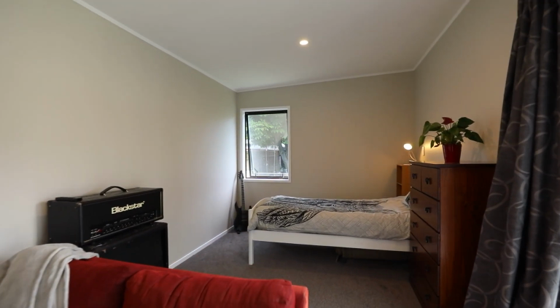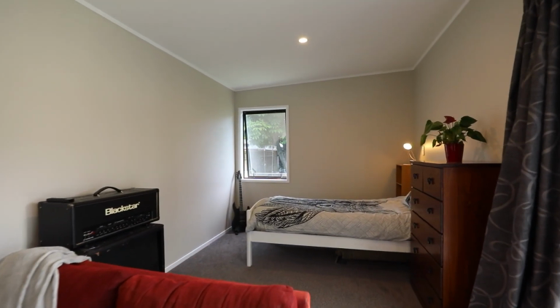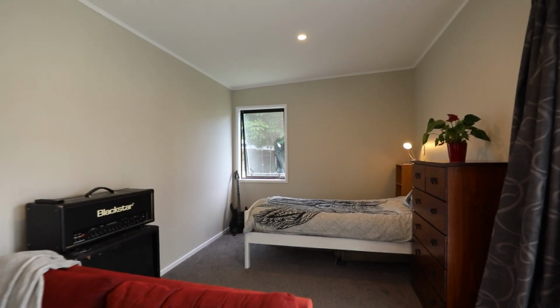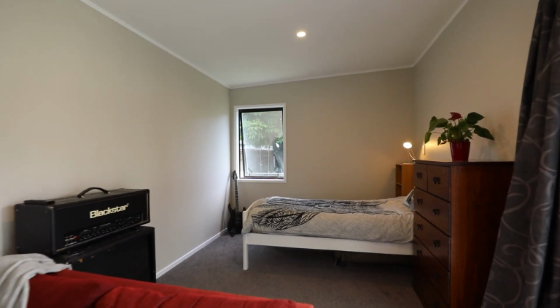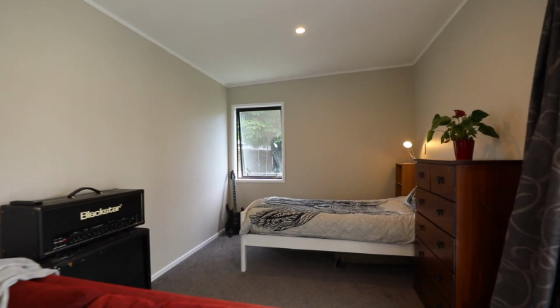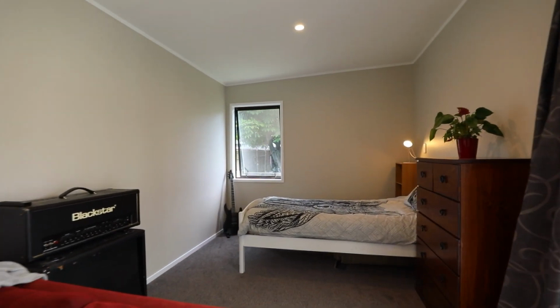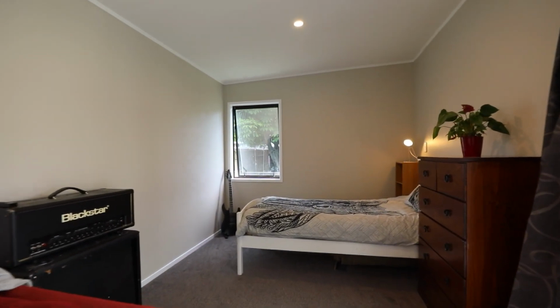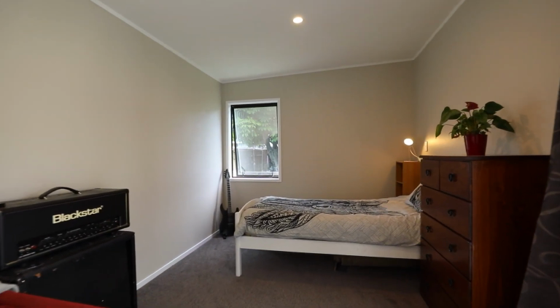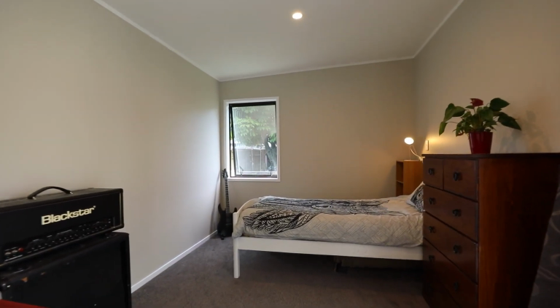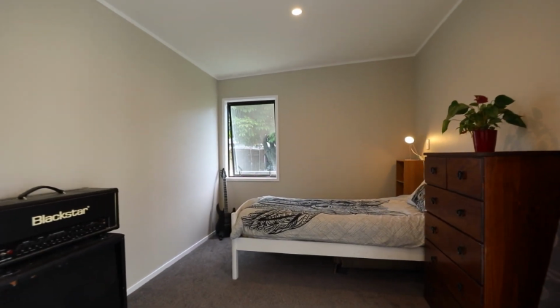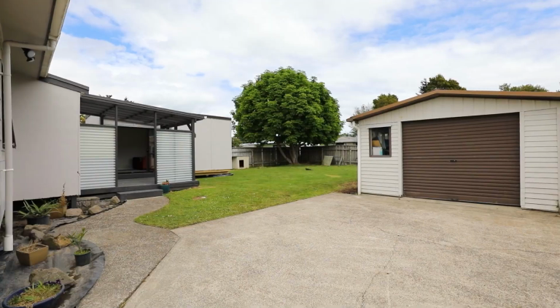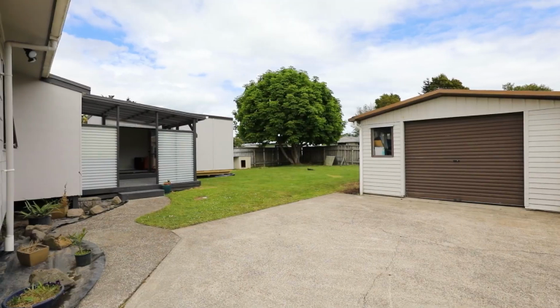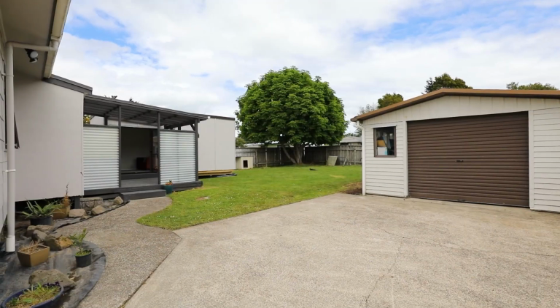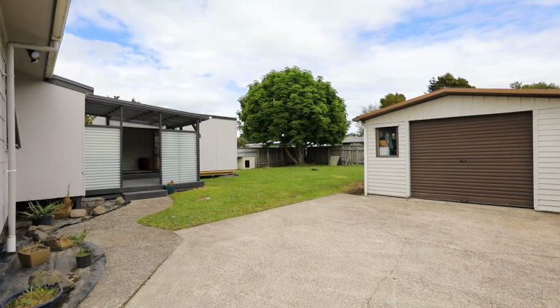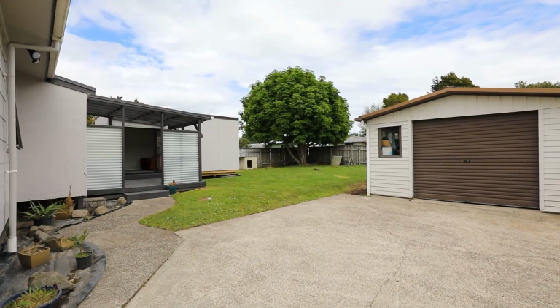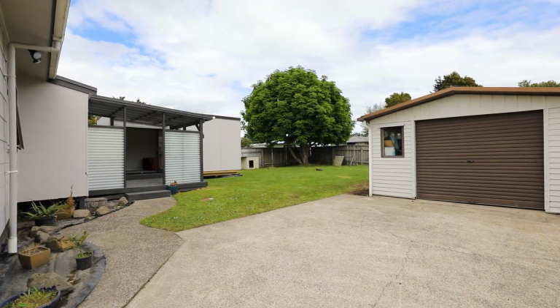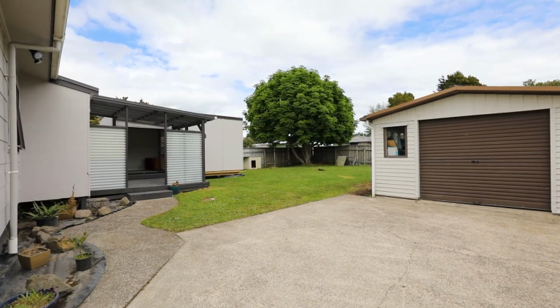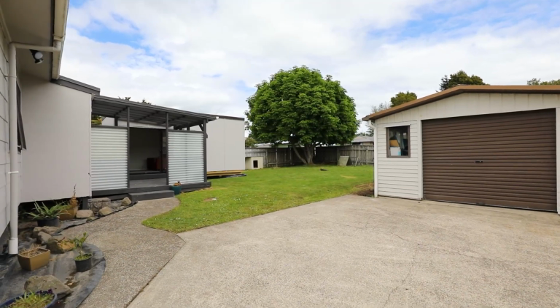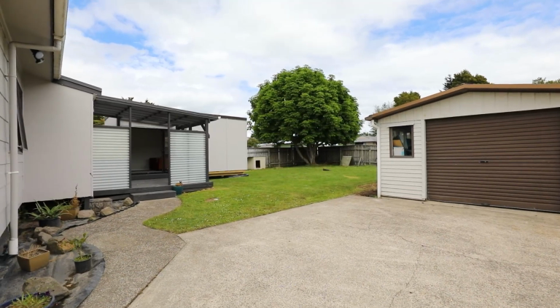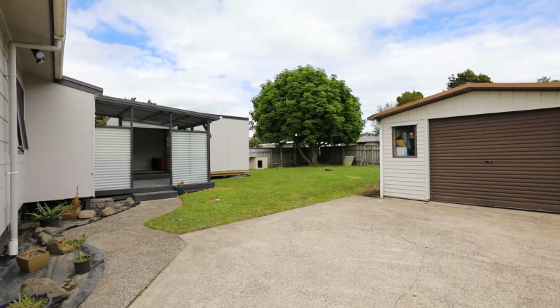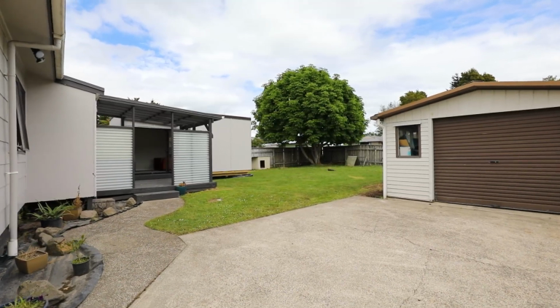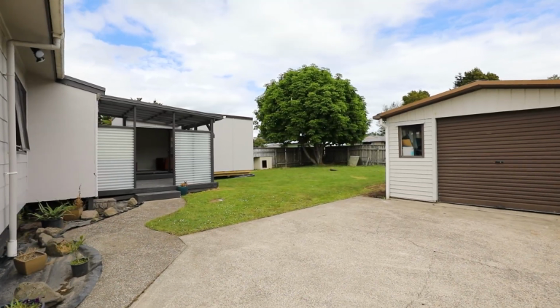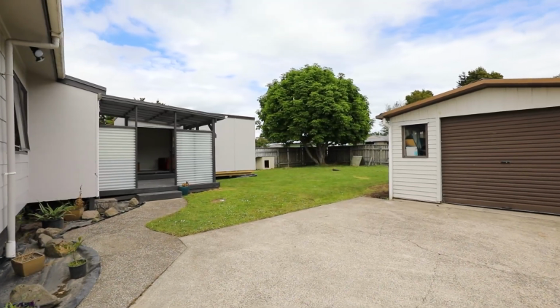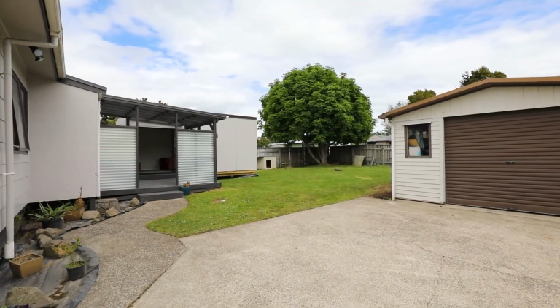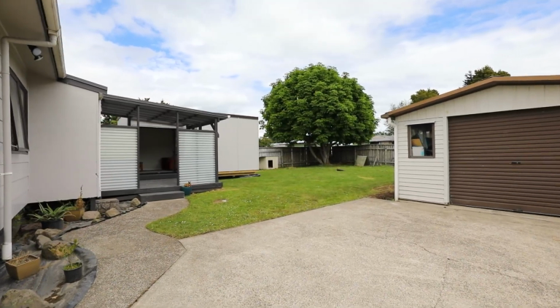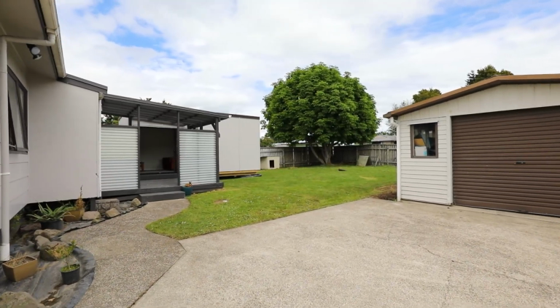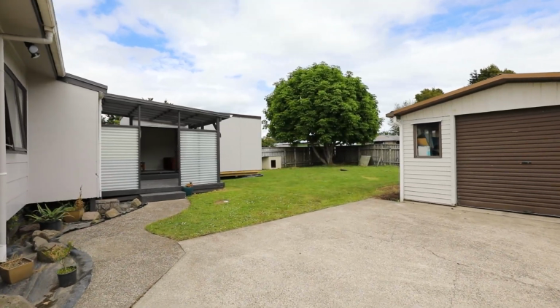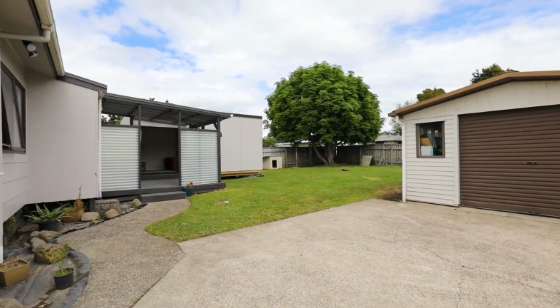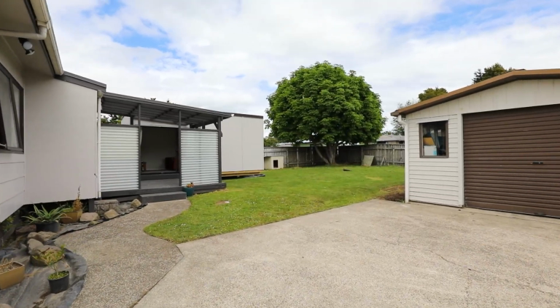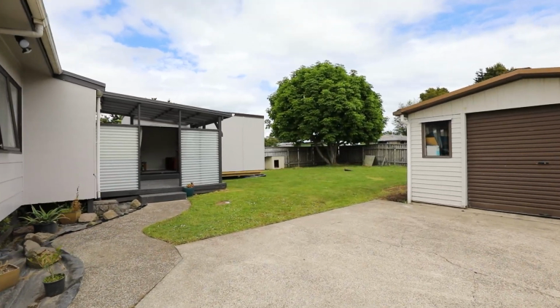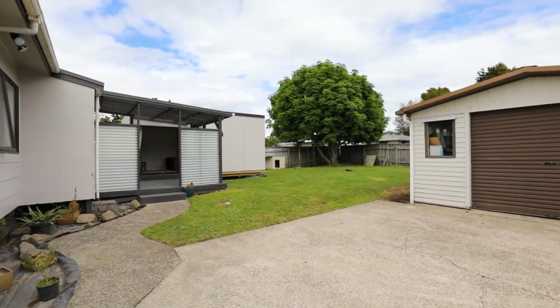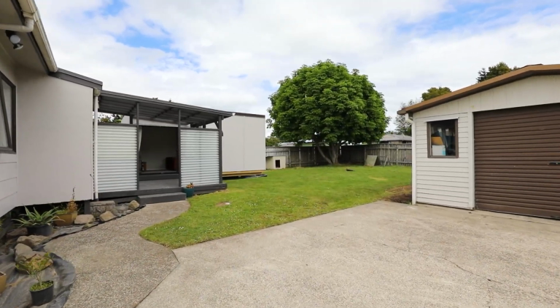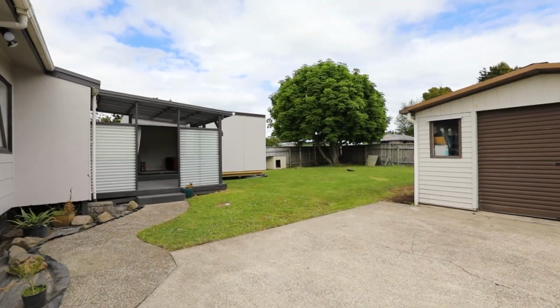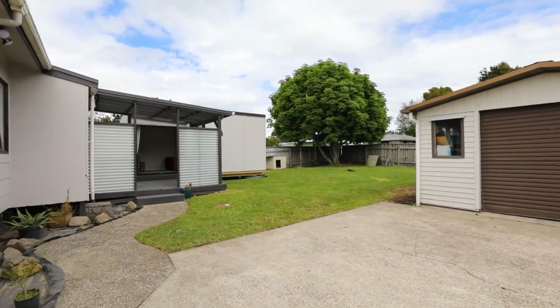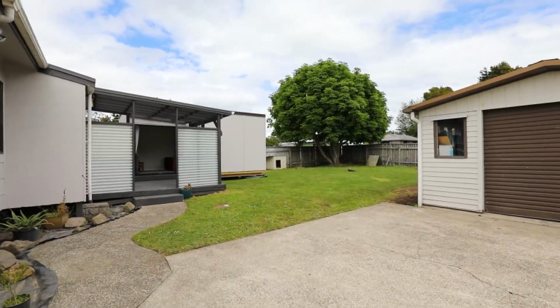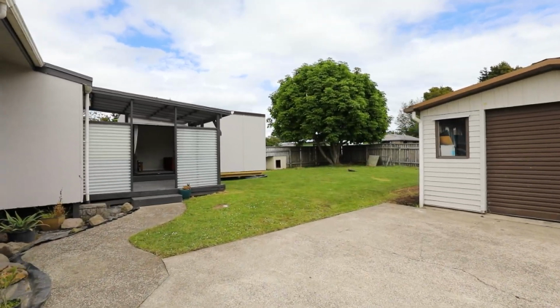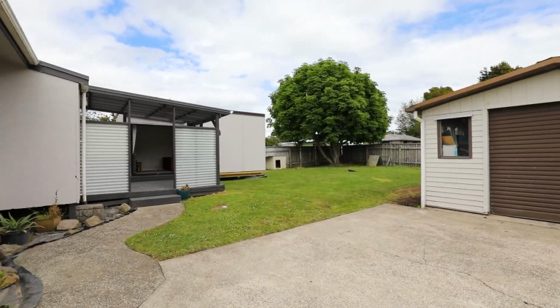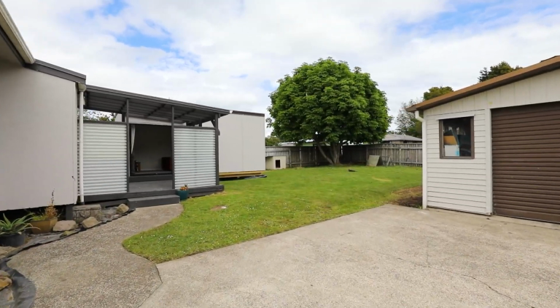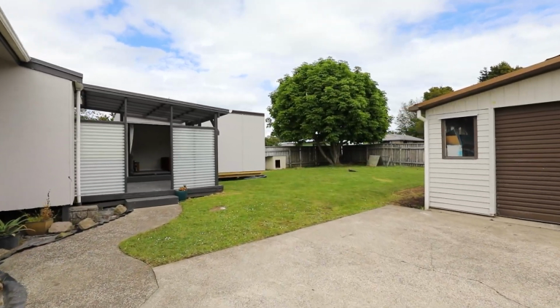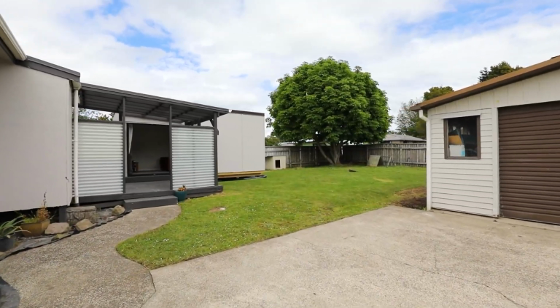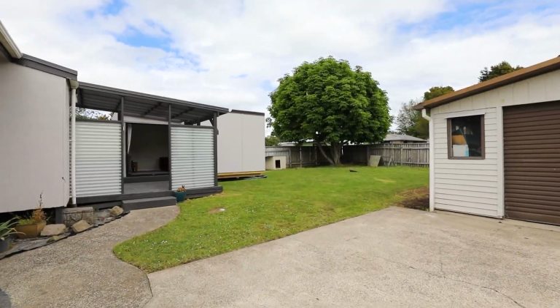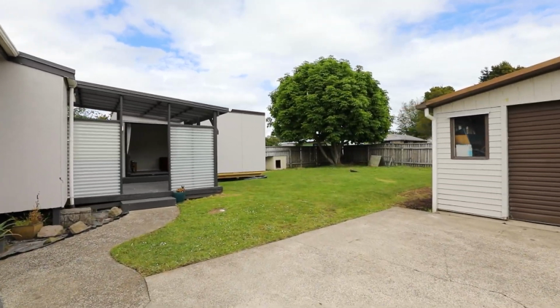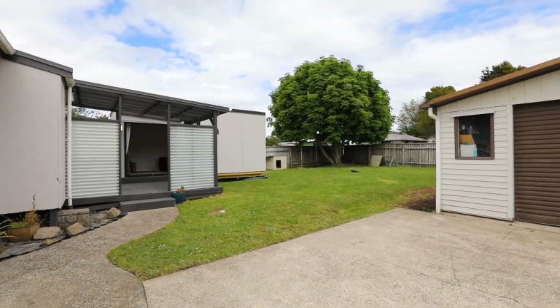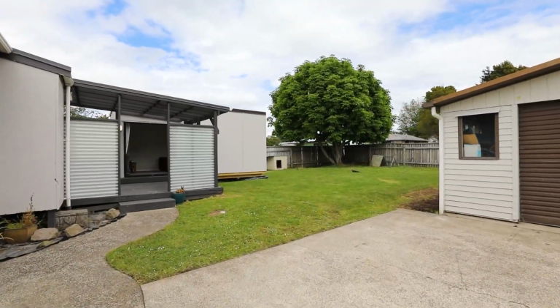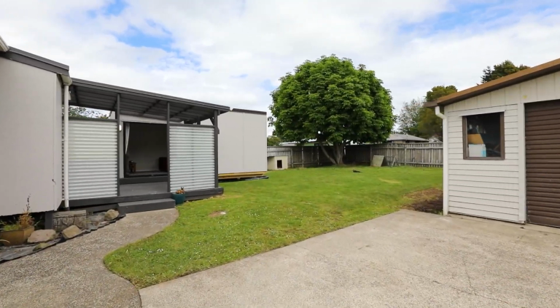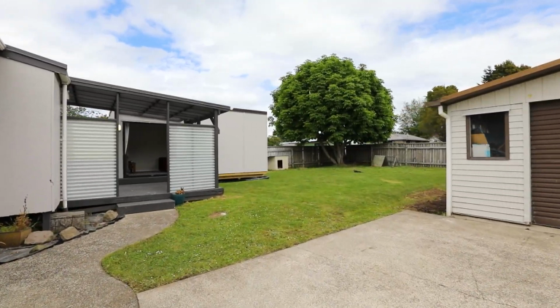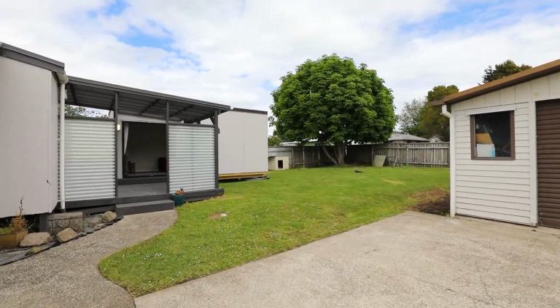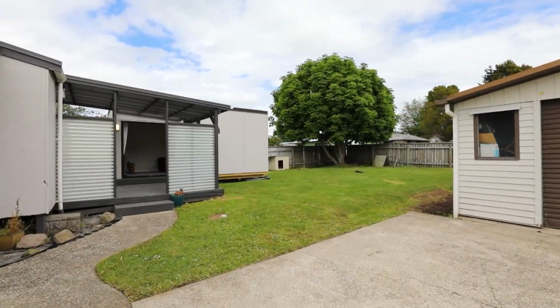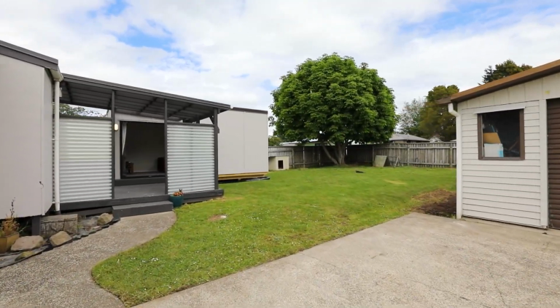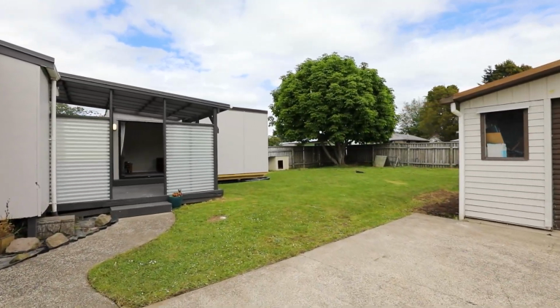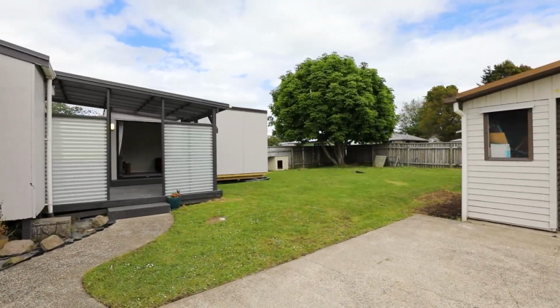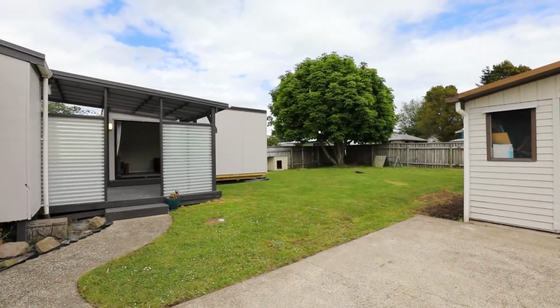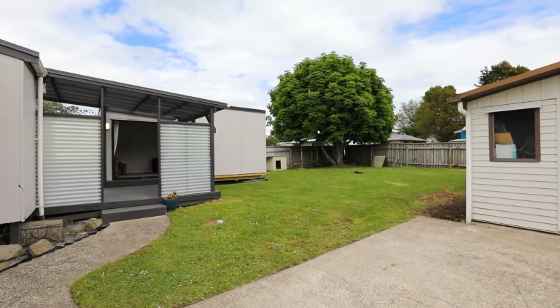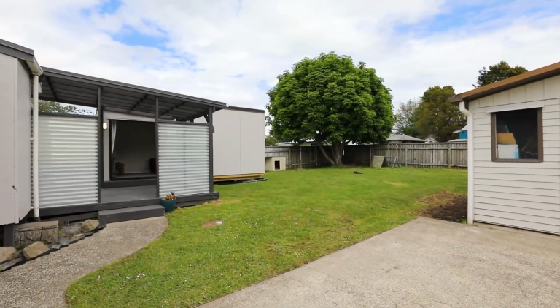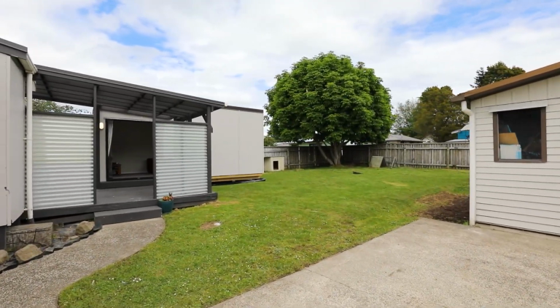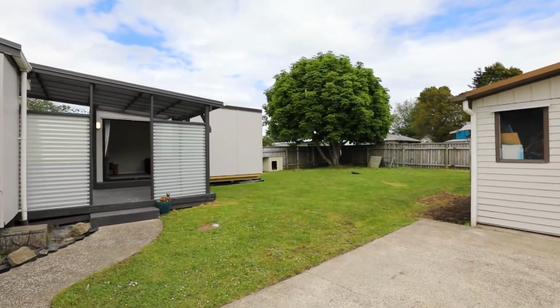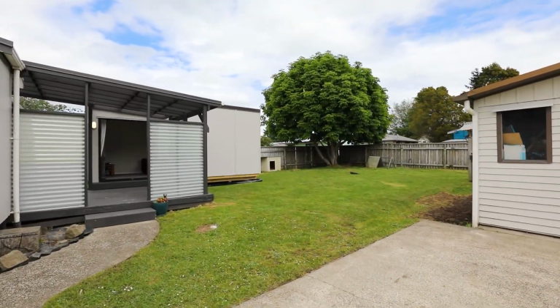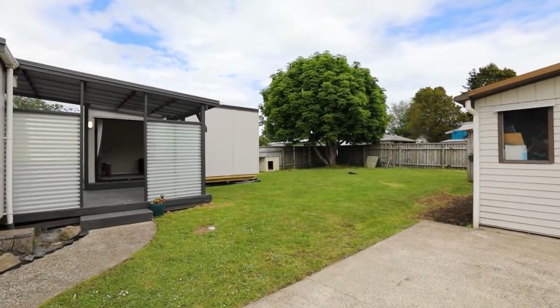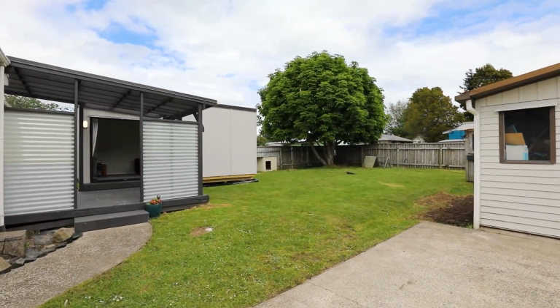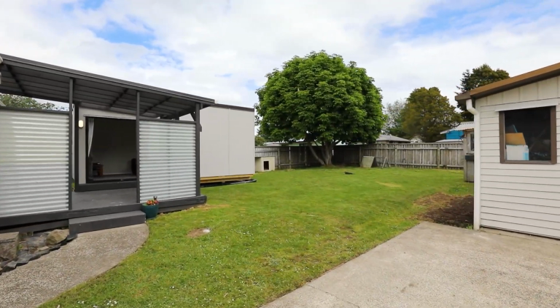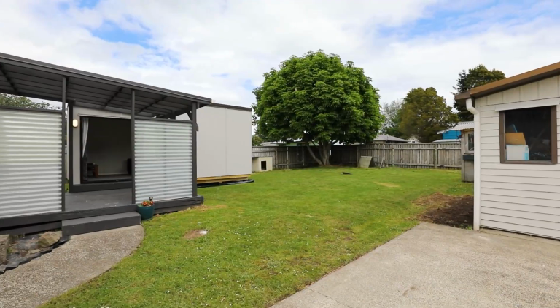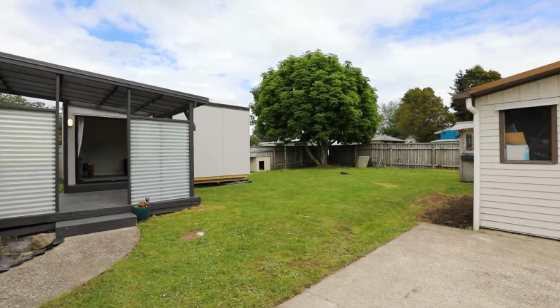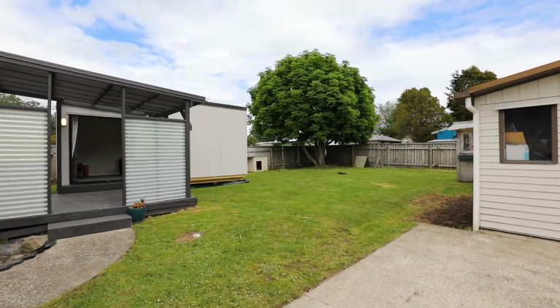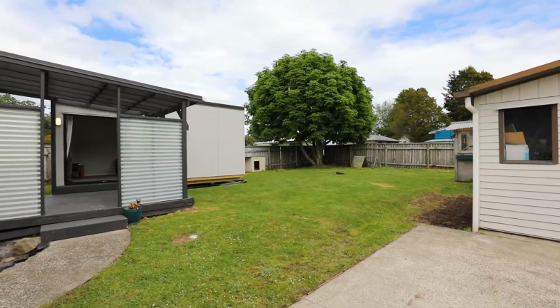It also has a large backyard, veggie space, shed and single garage. You really won't be disappointed.